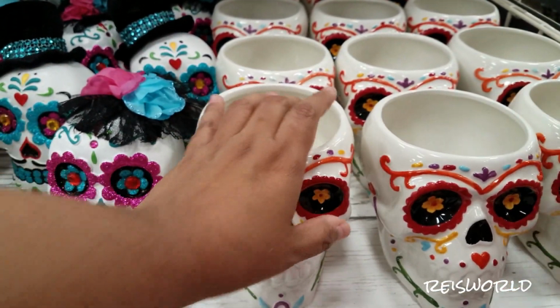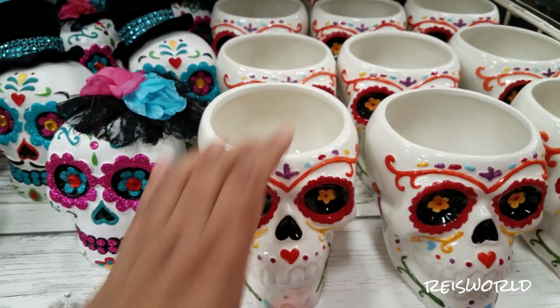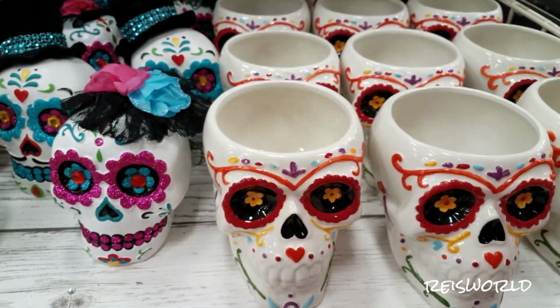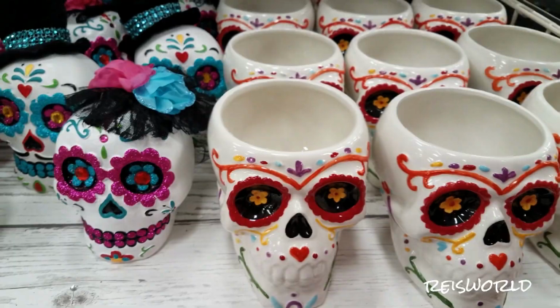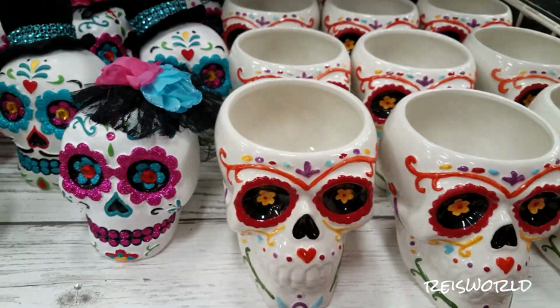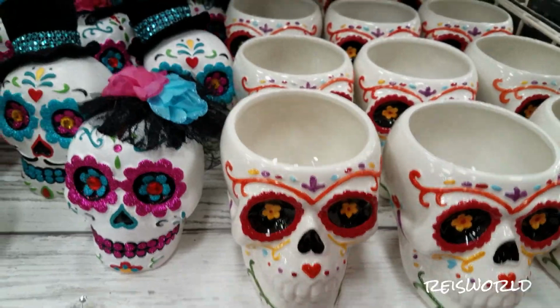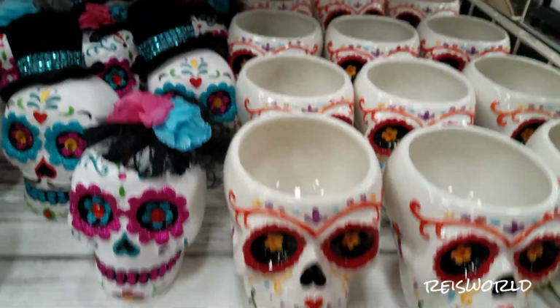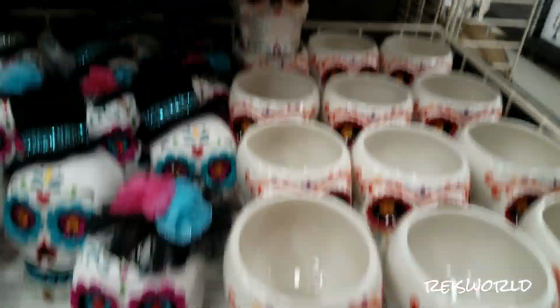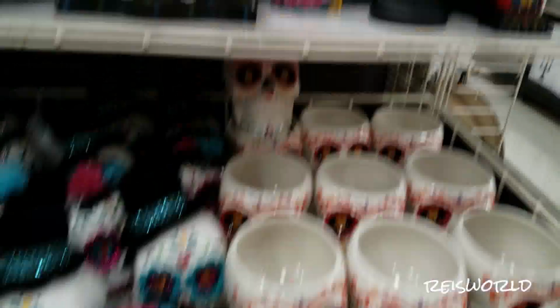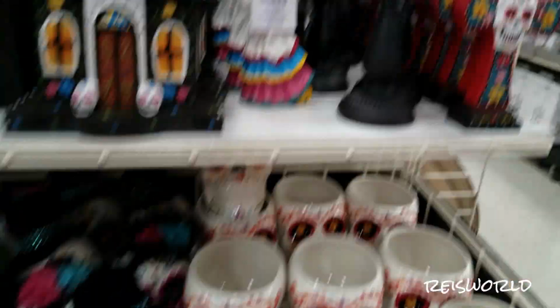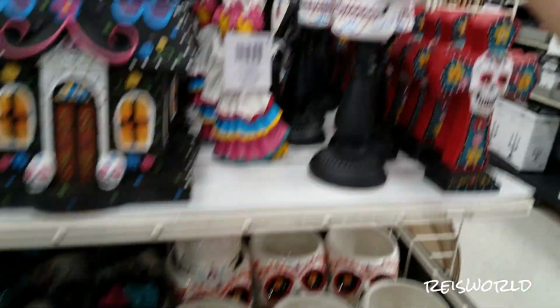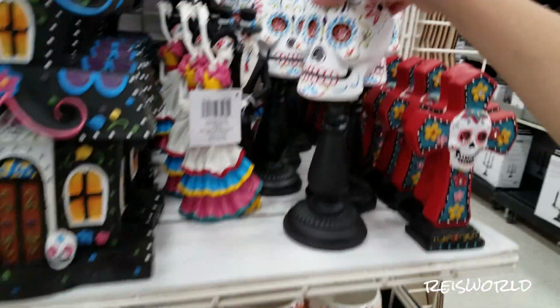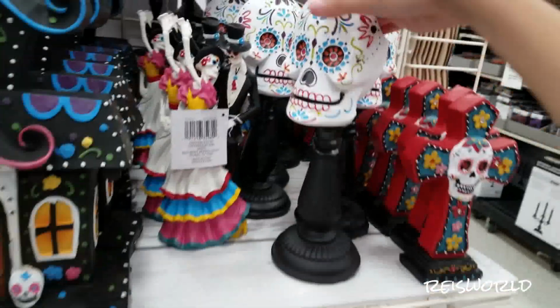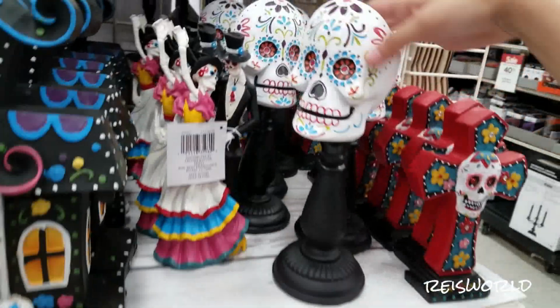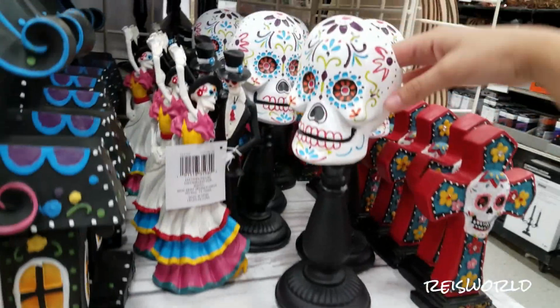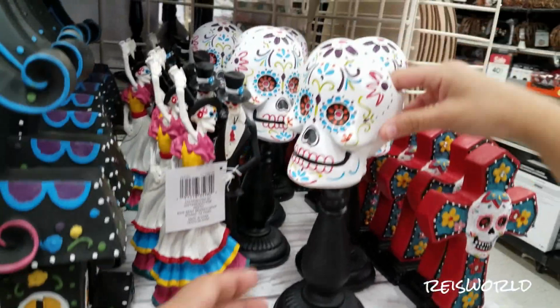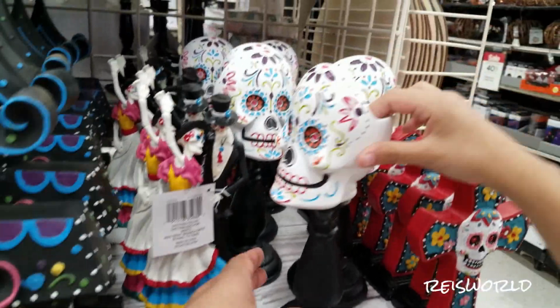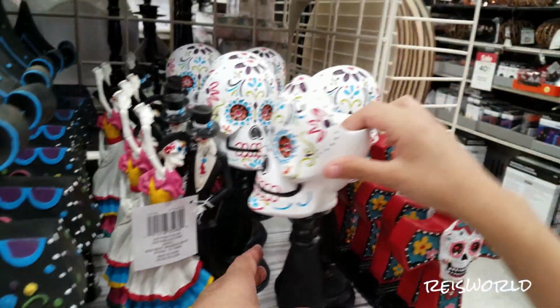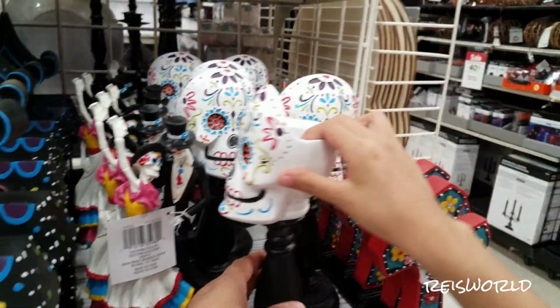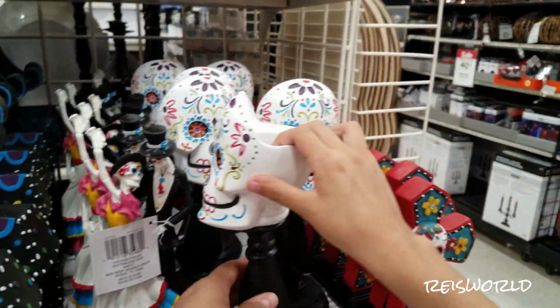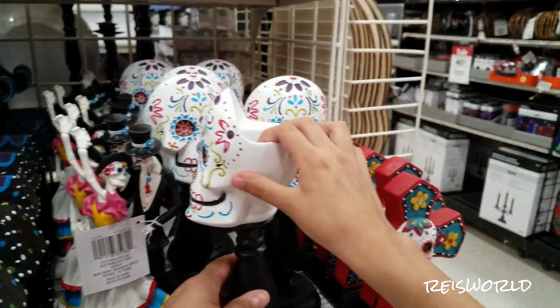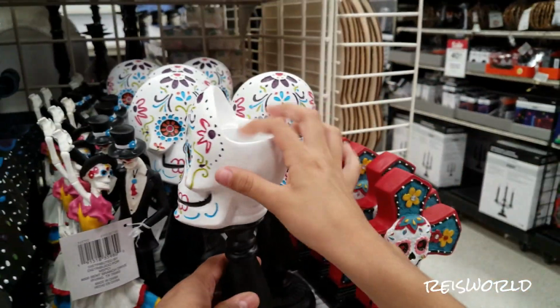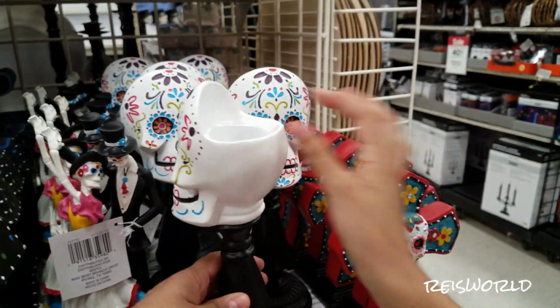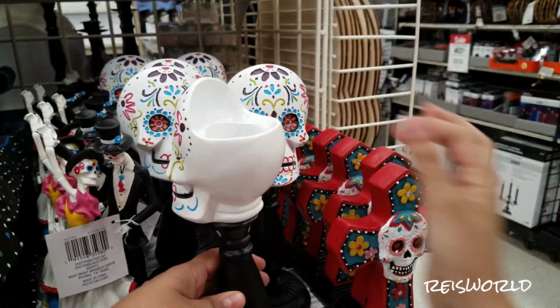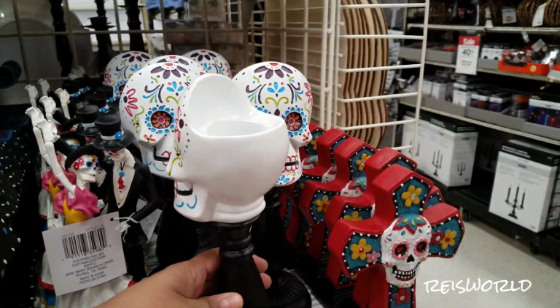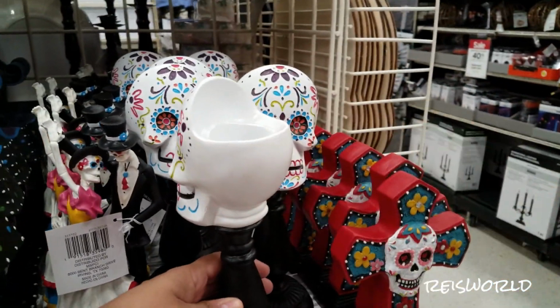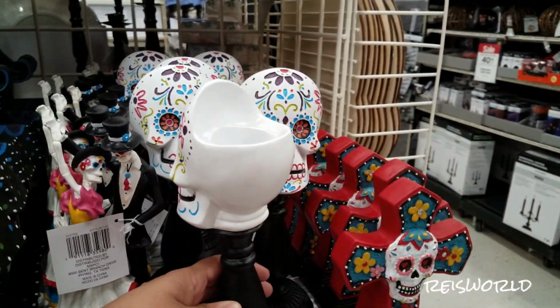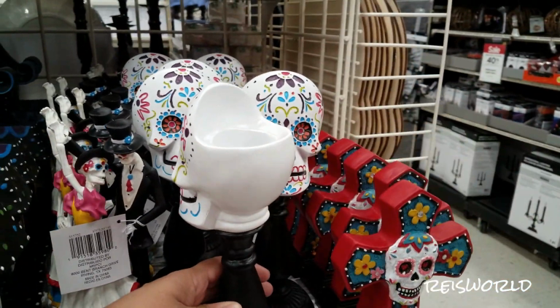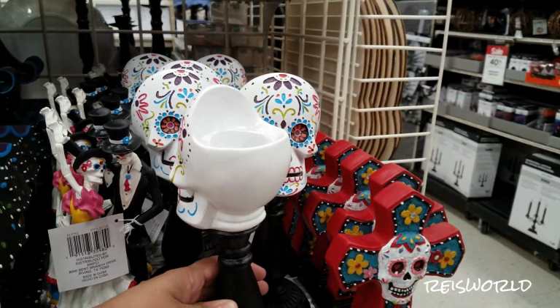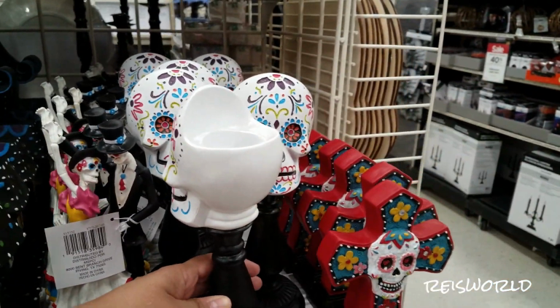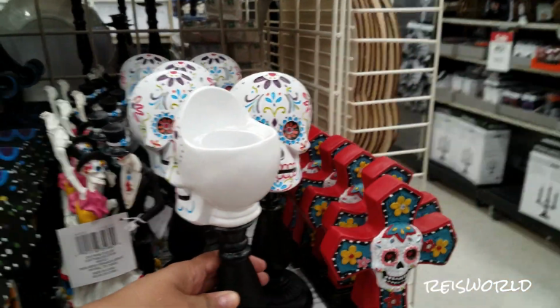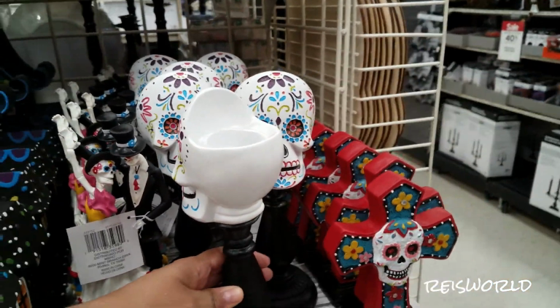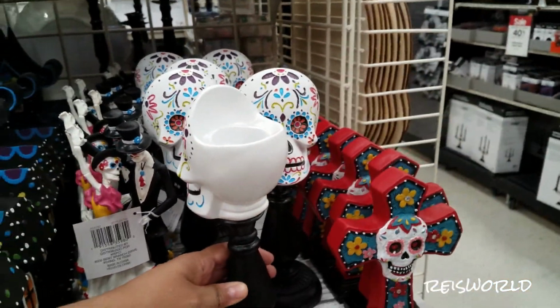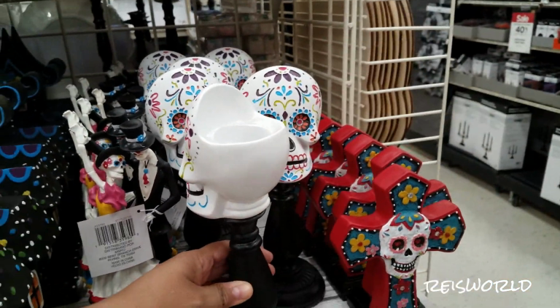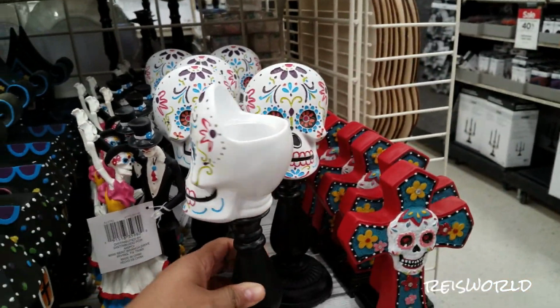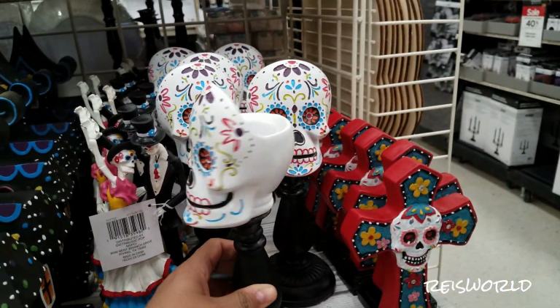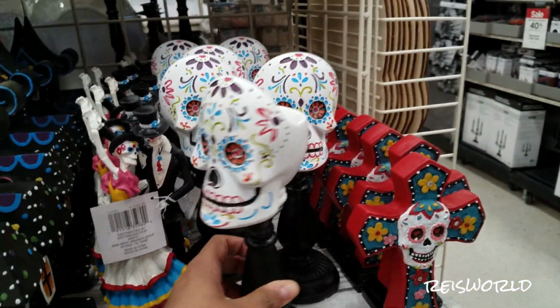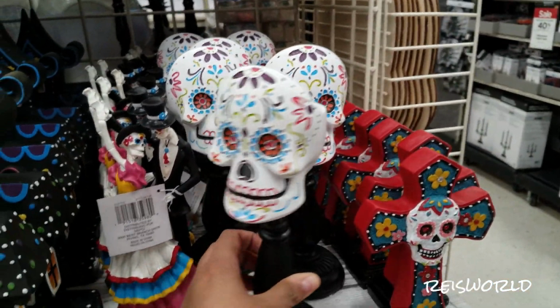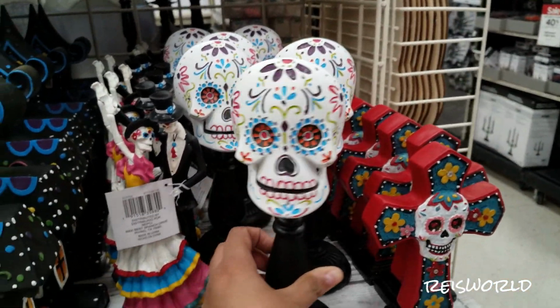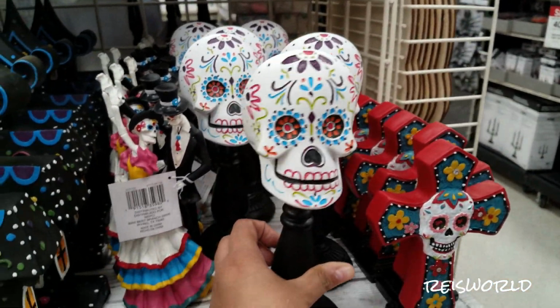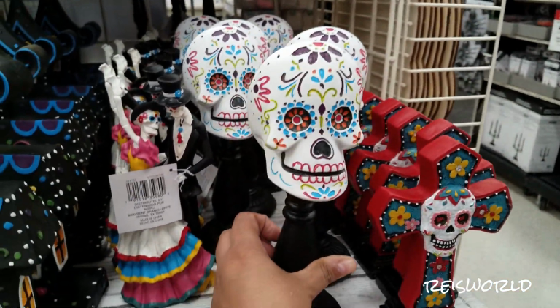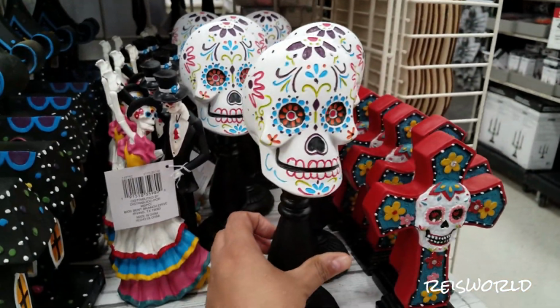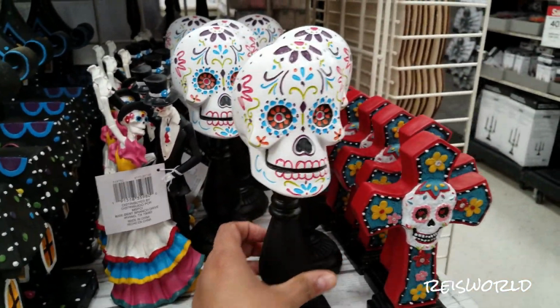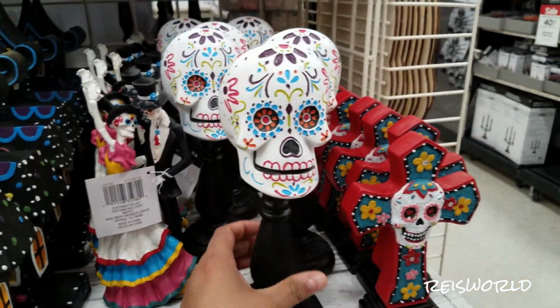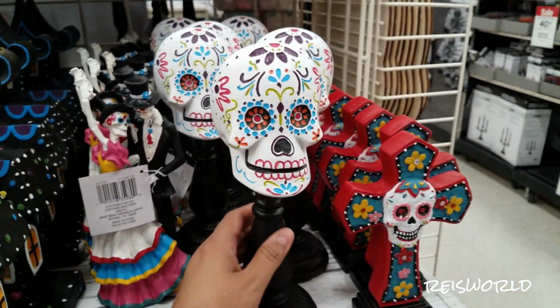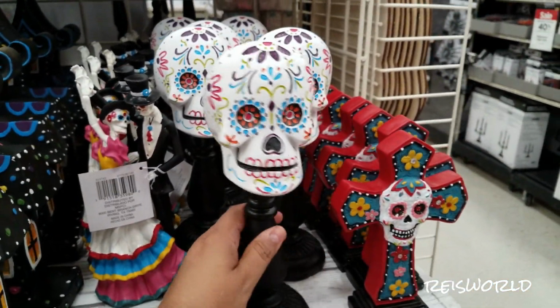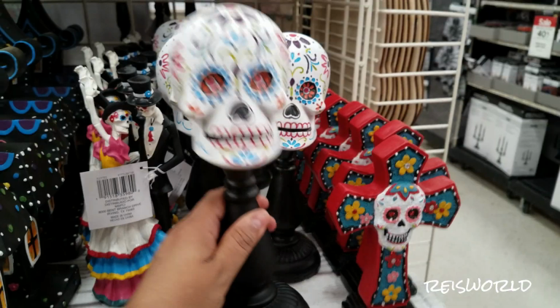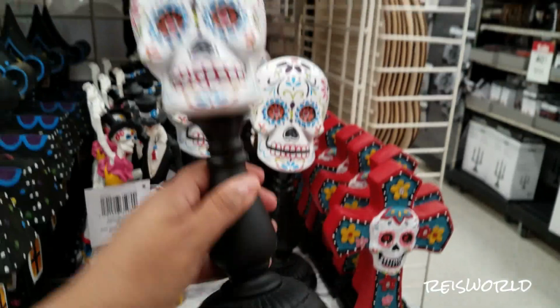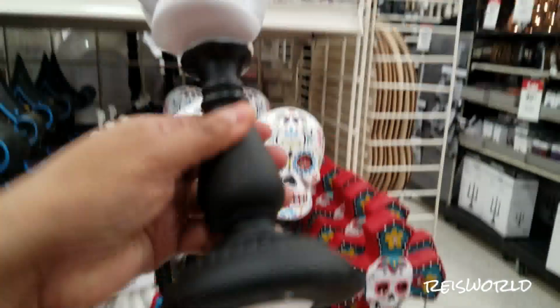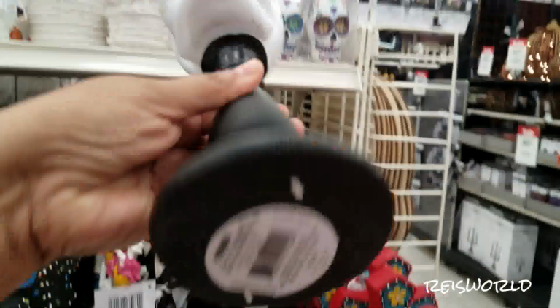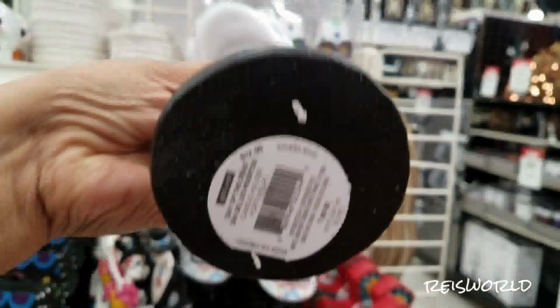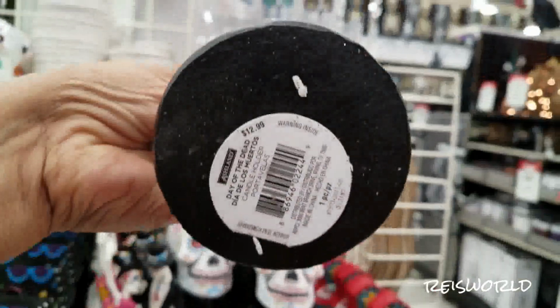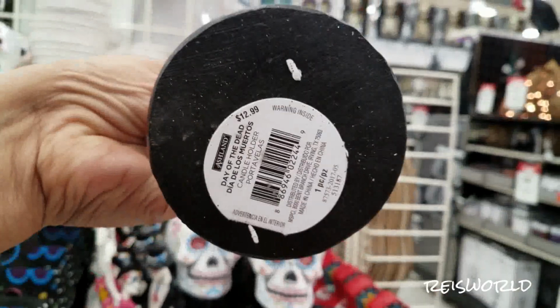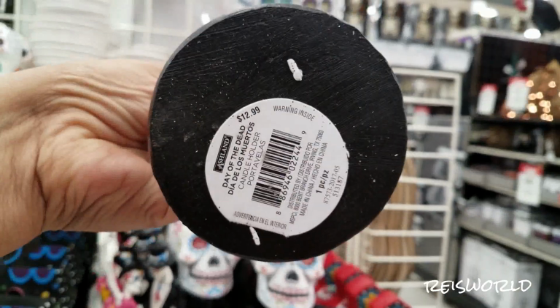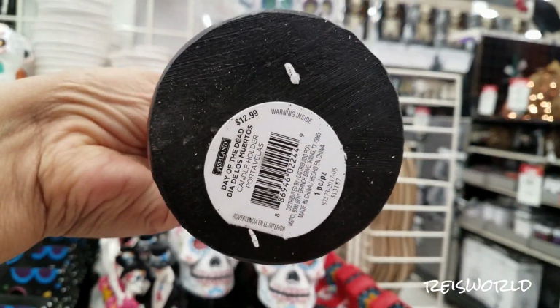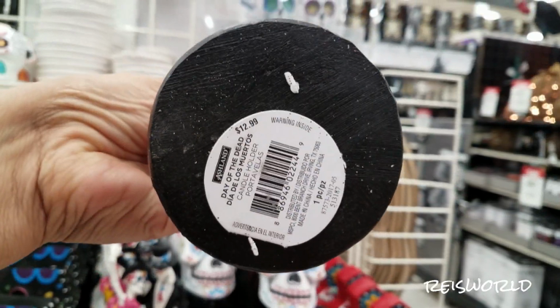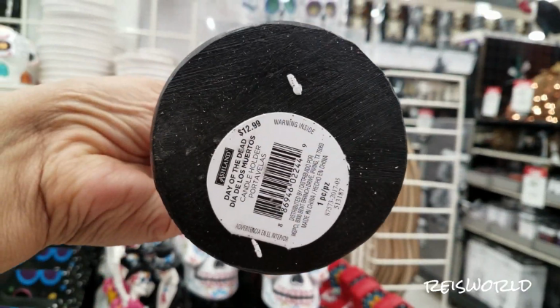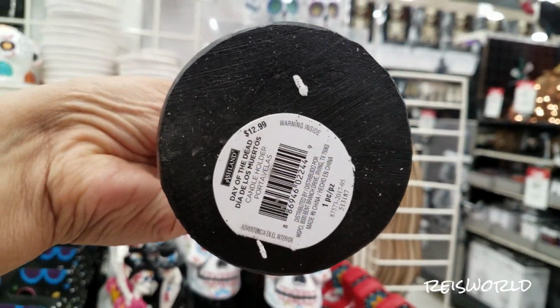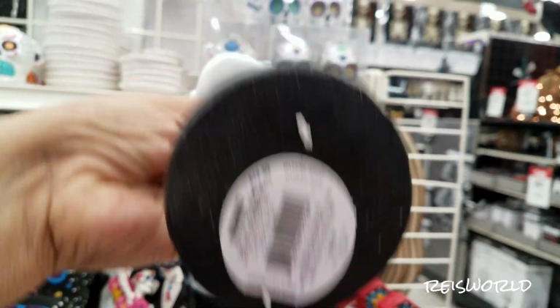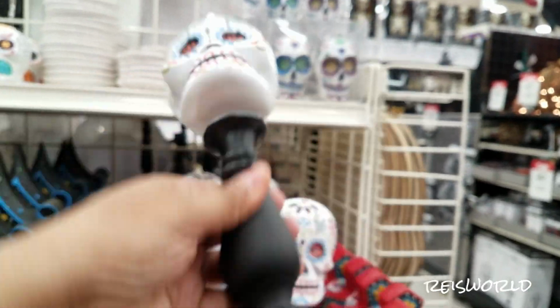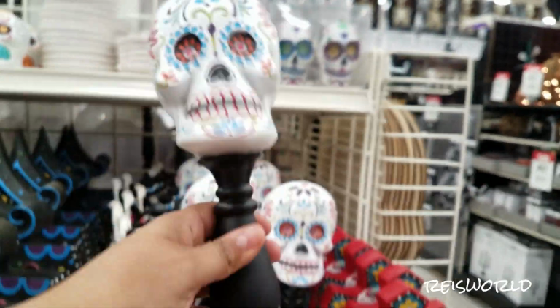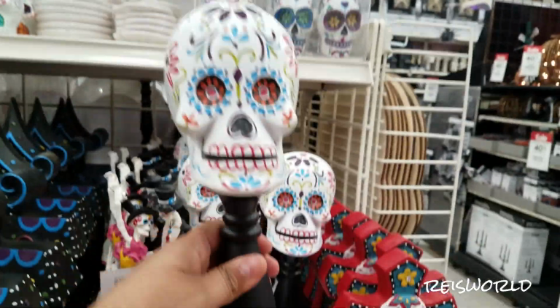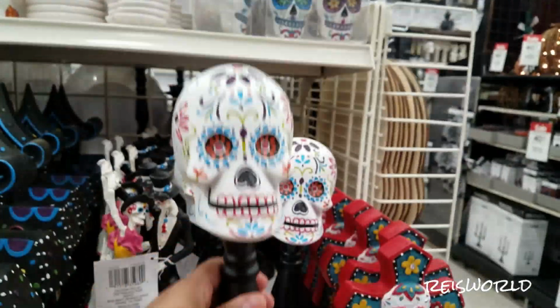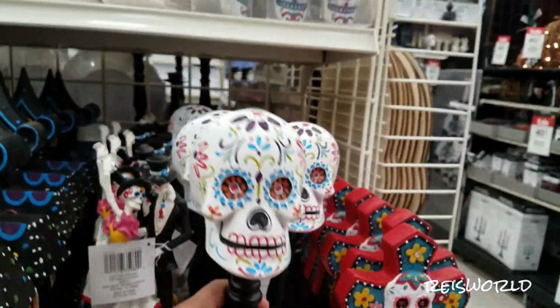Look at this one. That's cool — this one's meant for a candle. That's cool, huh? That is going to be $12.99.